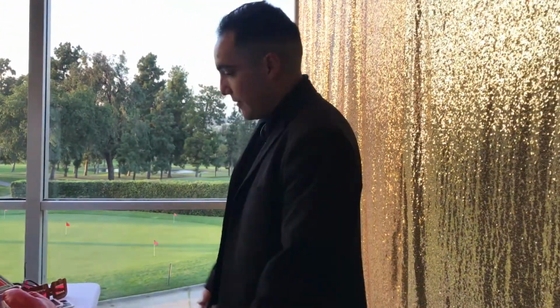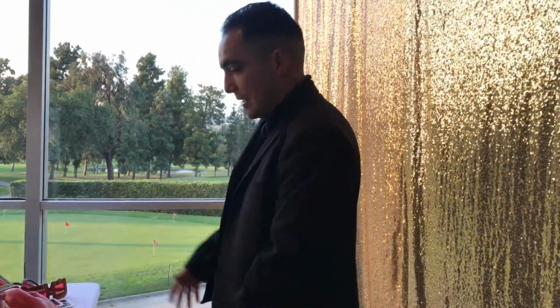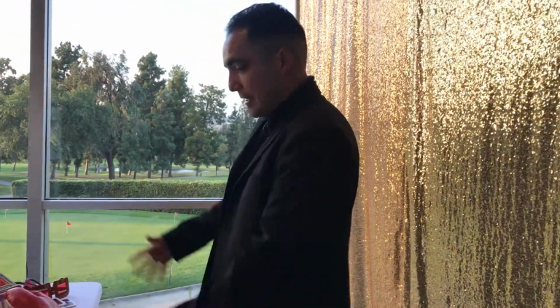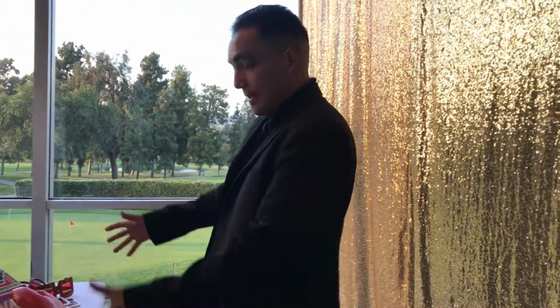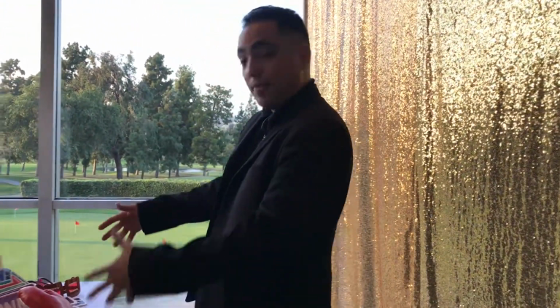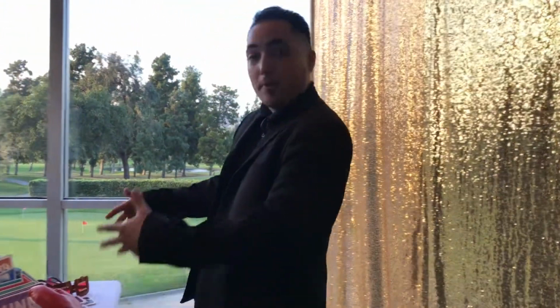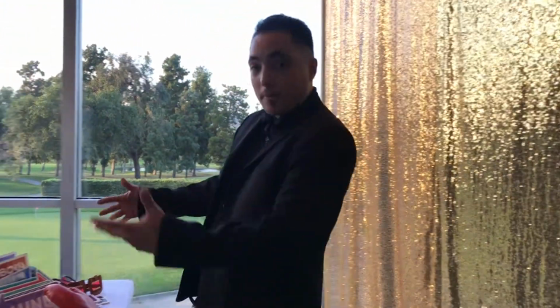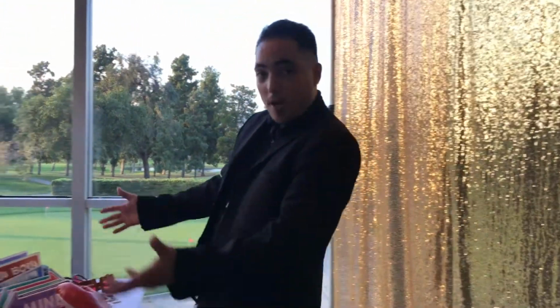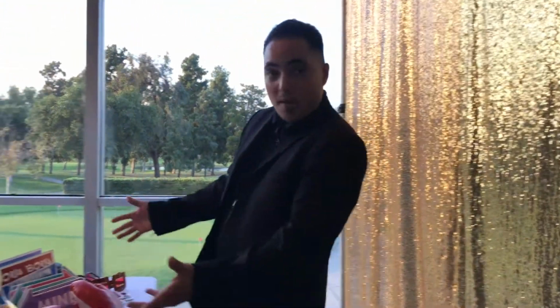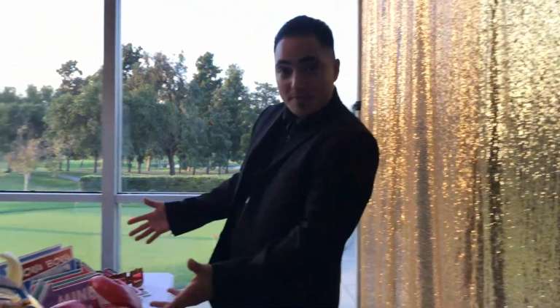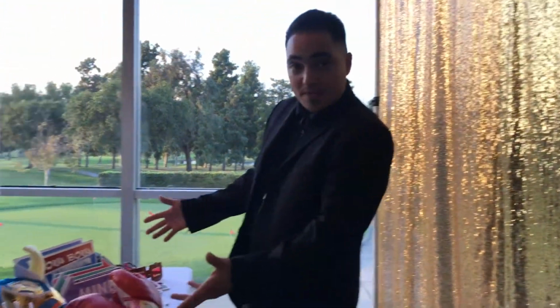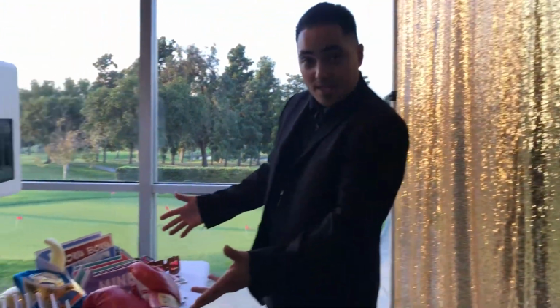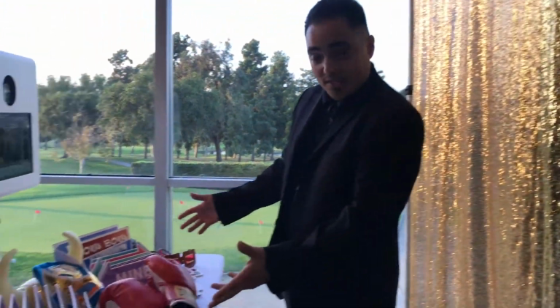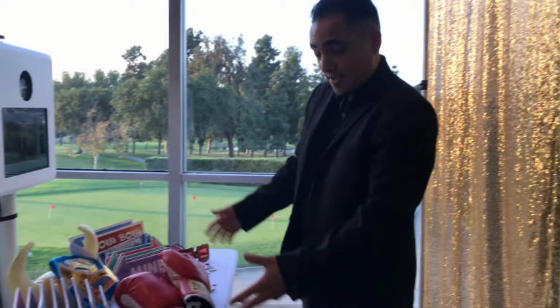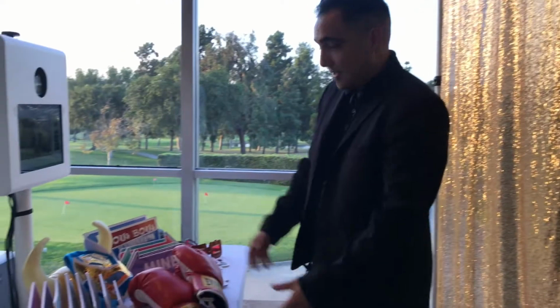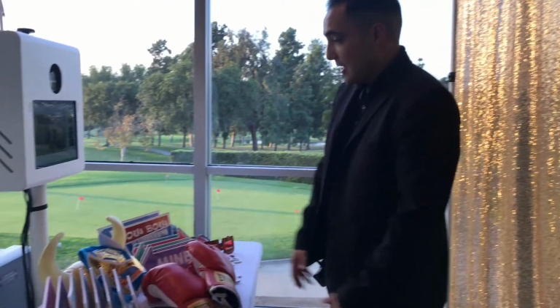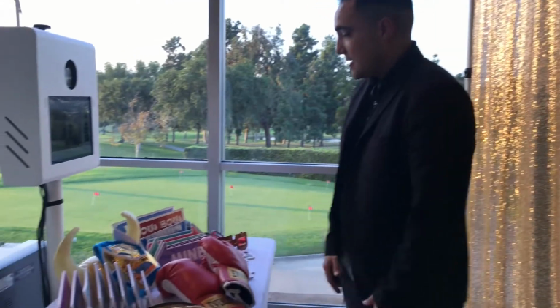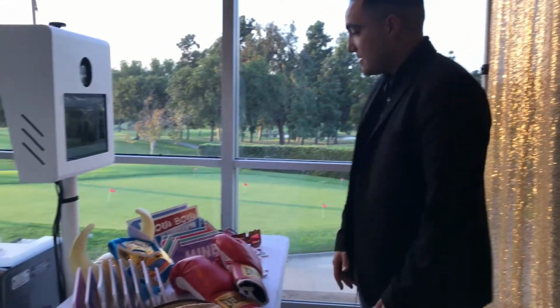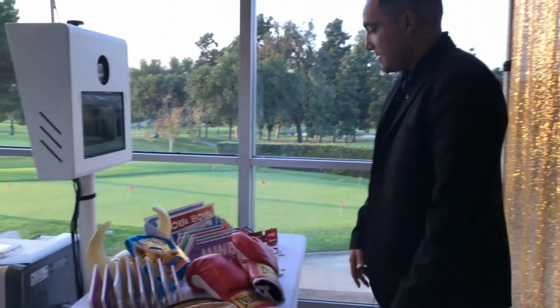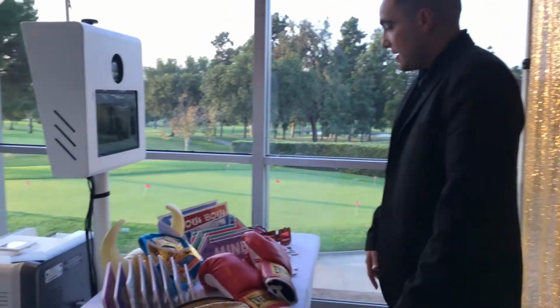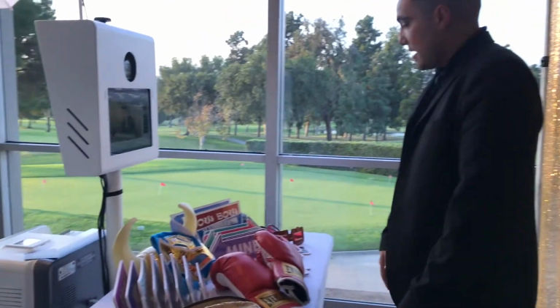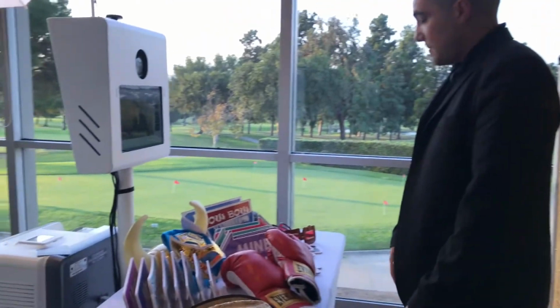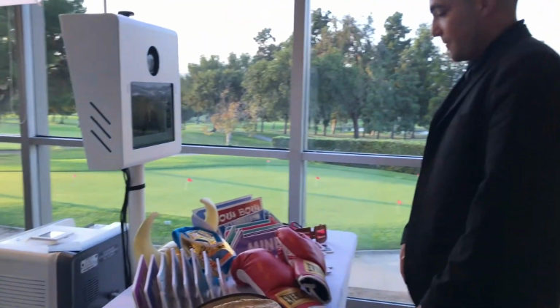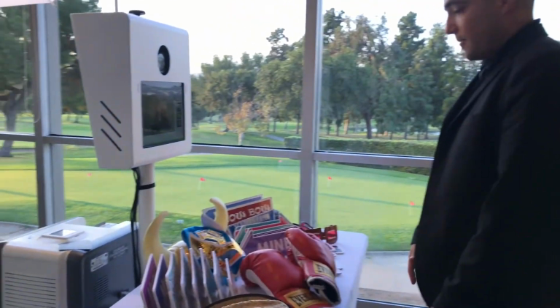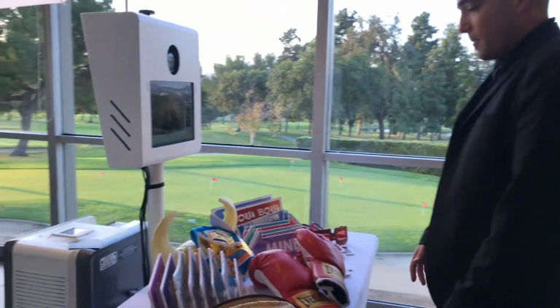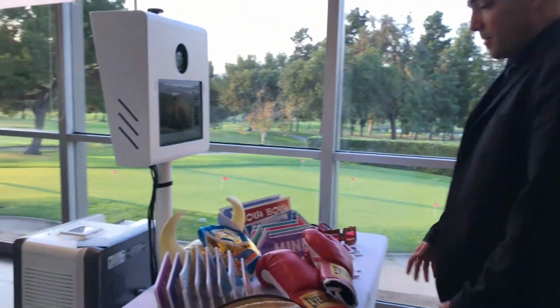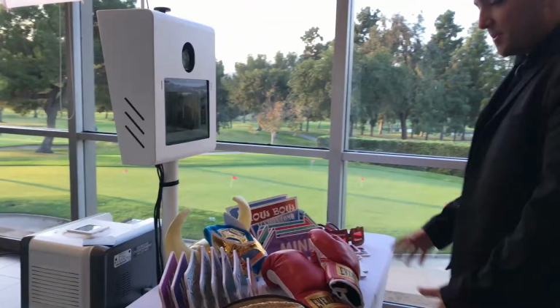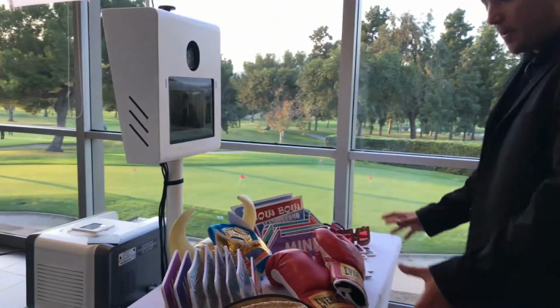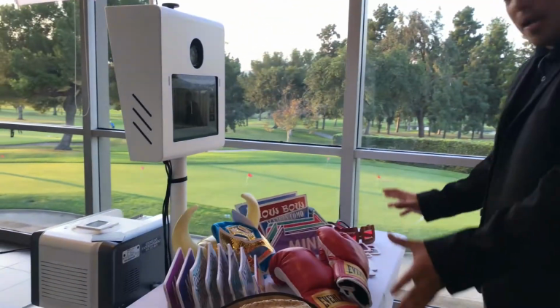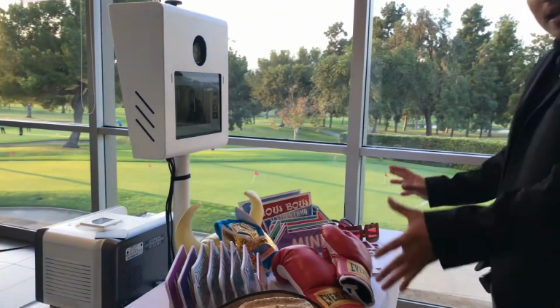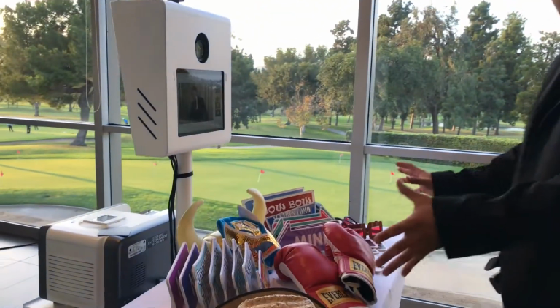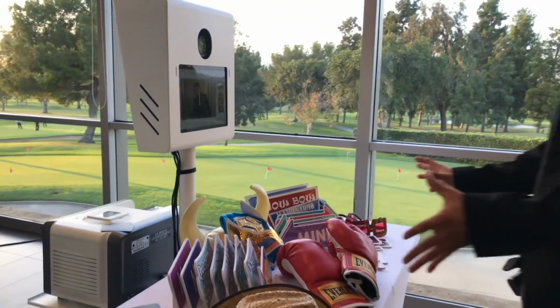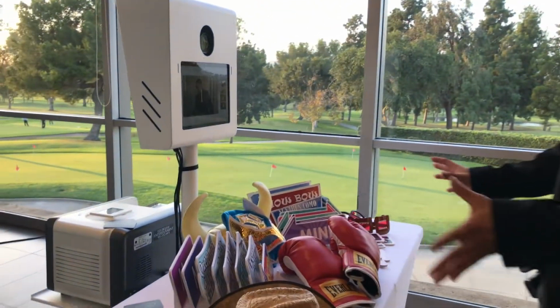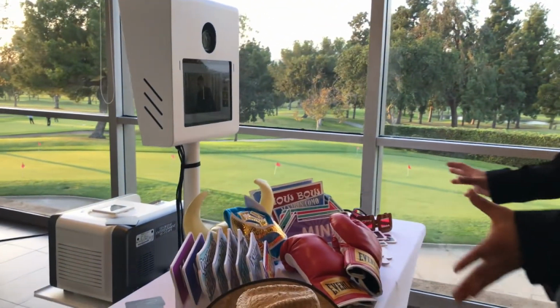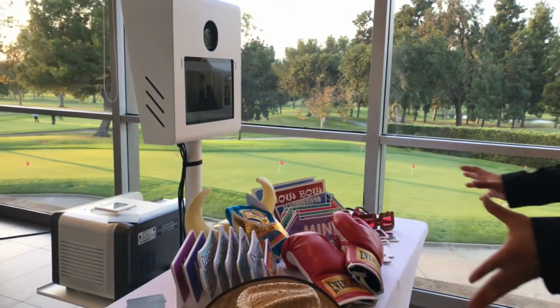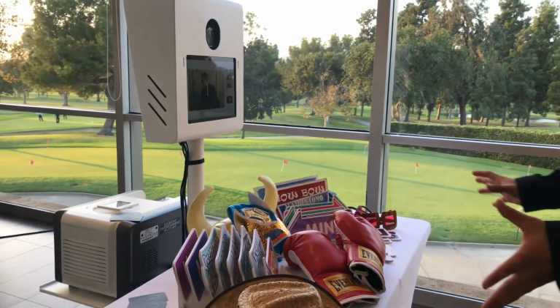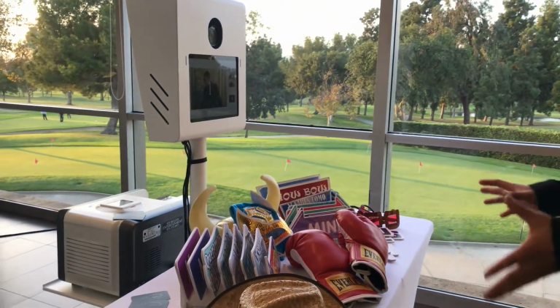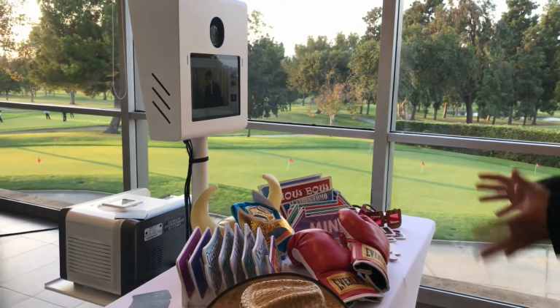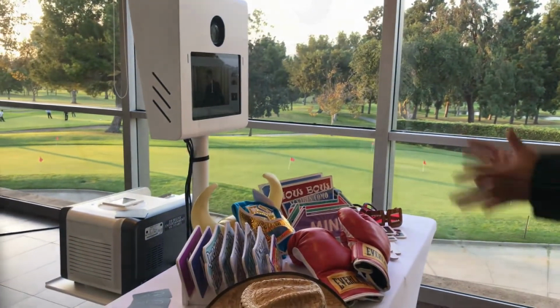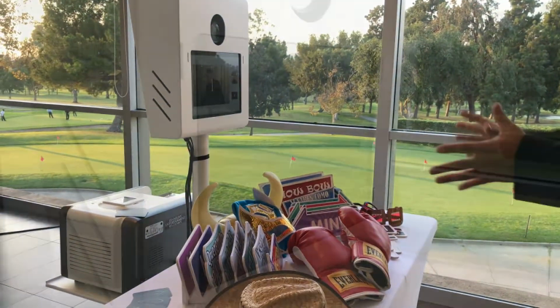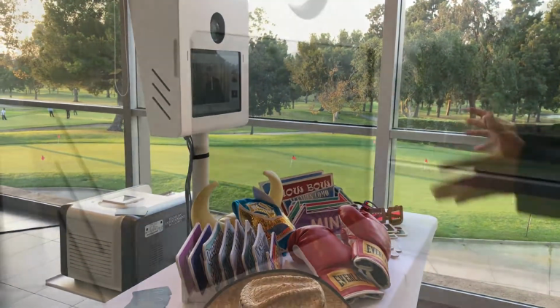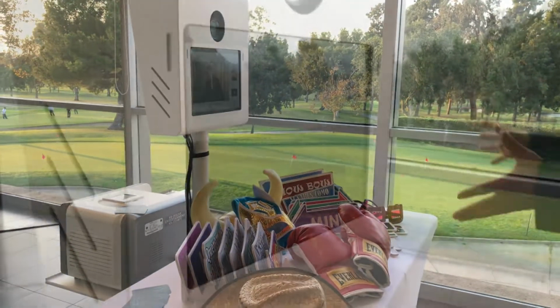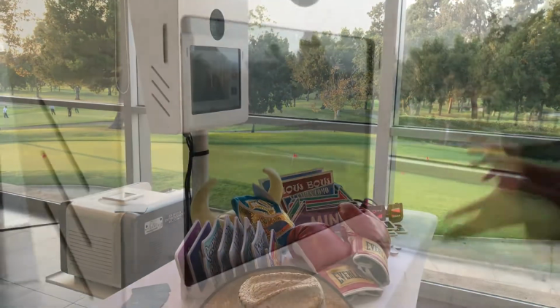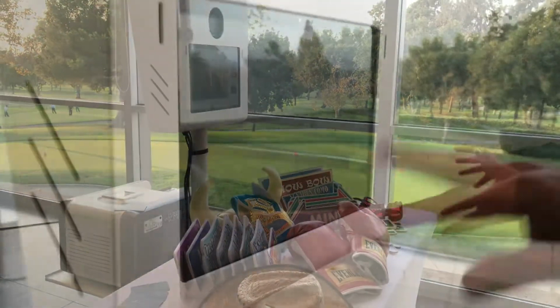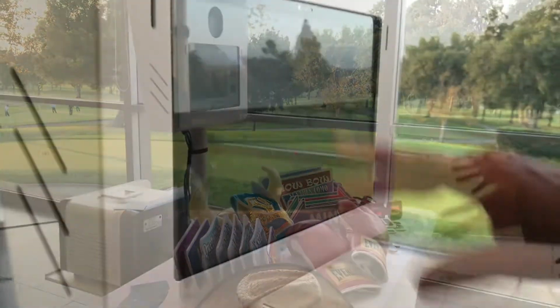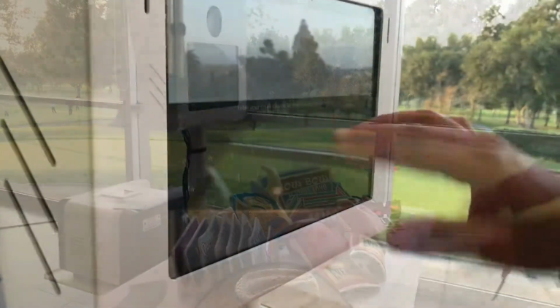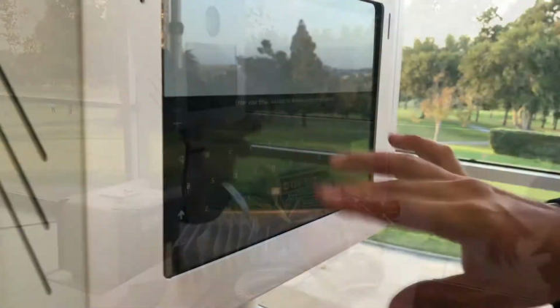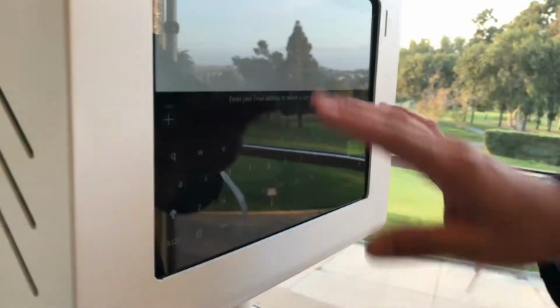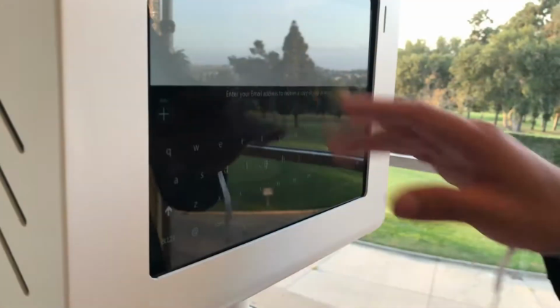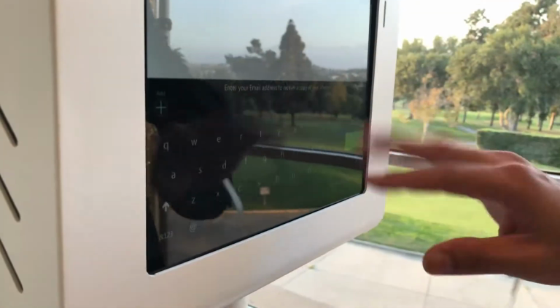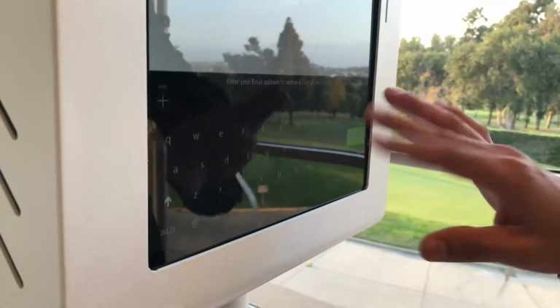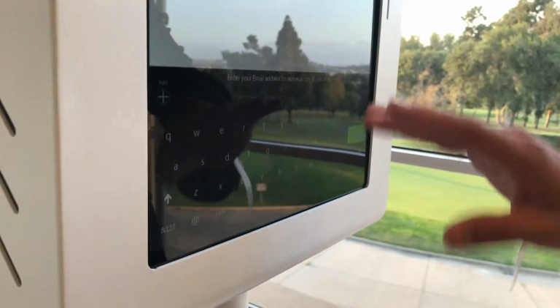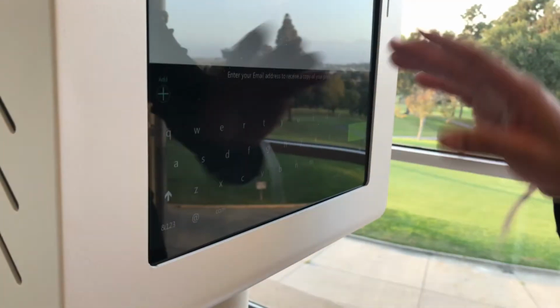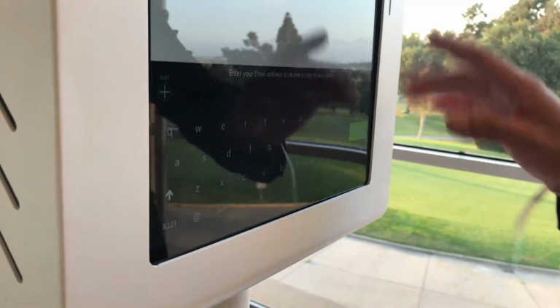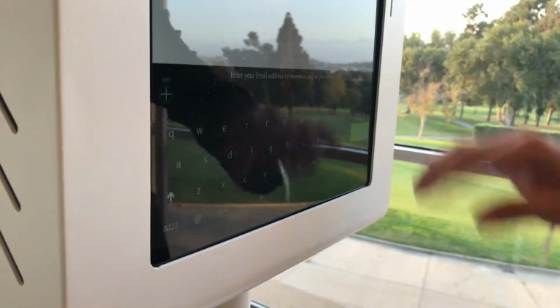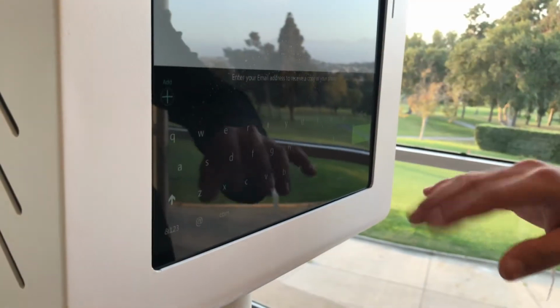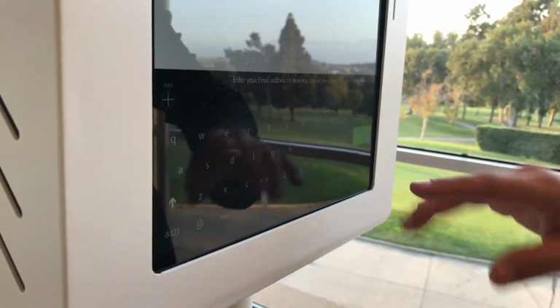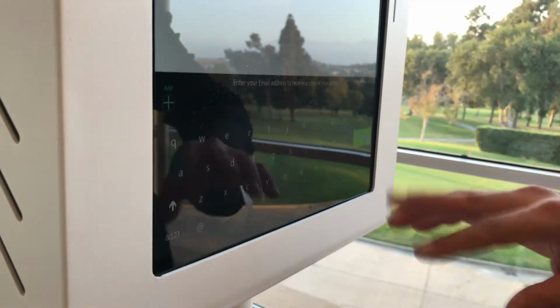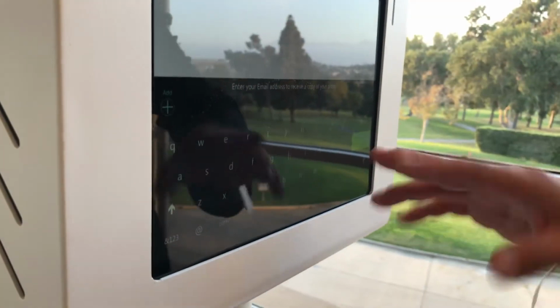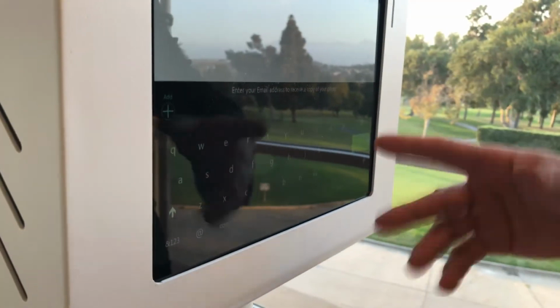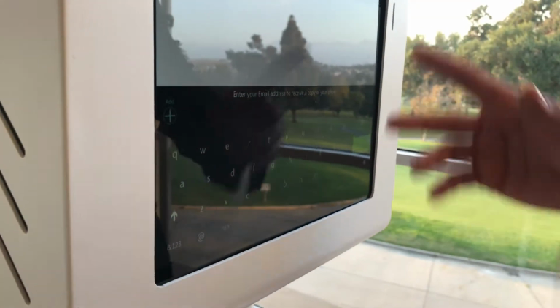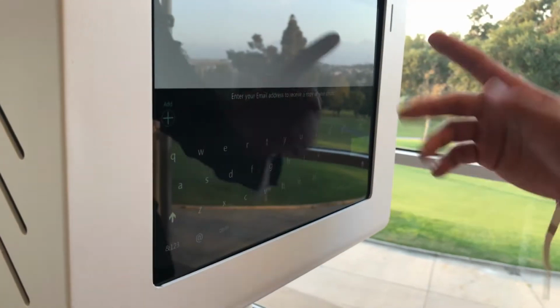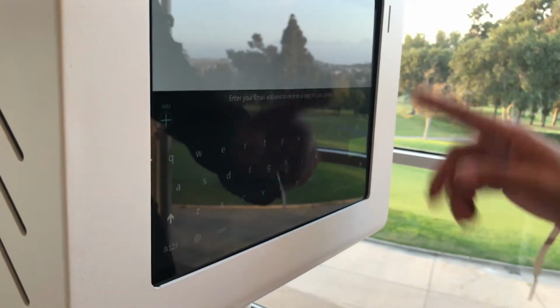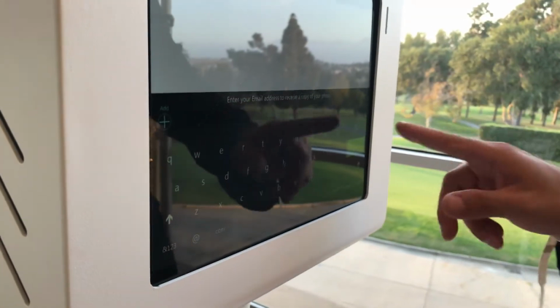I have a lot of different props, not just this. For the most part, I like to keep it nice. Type in your email — you type it in.